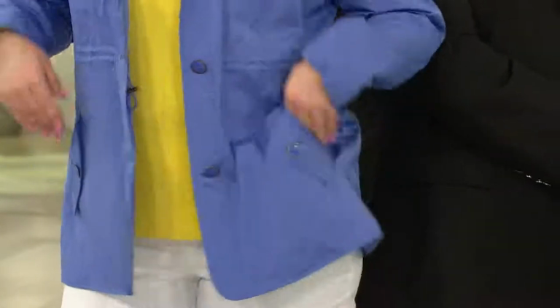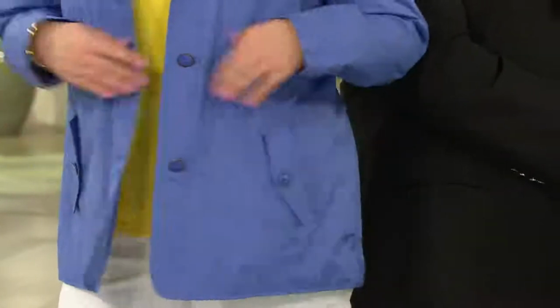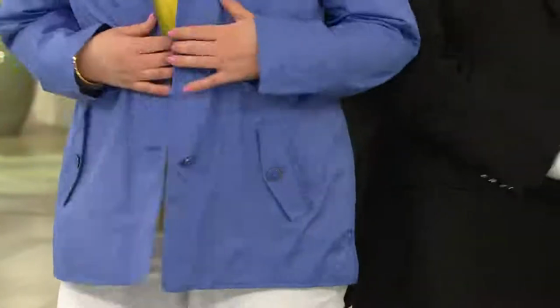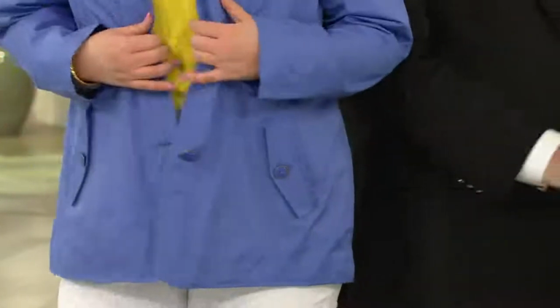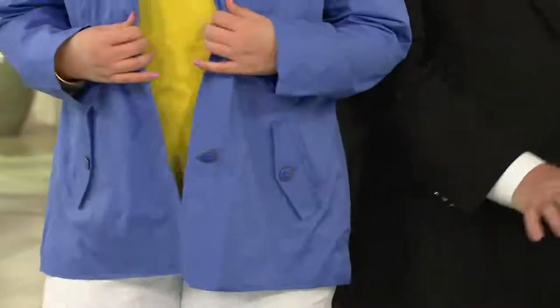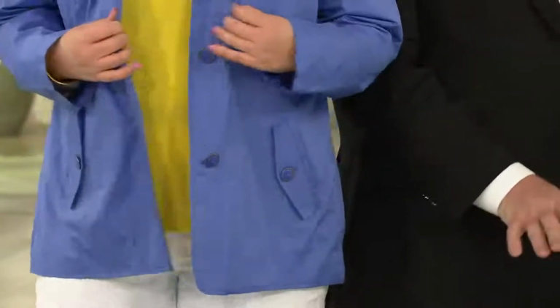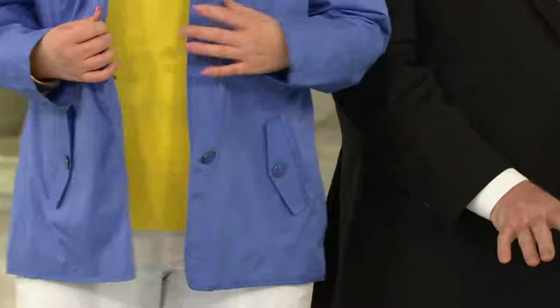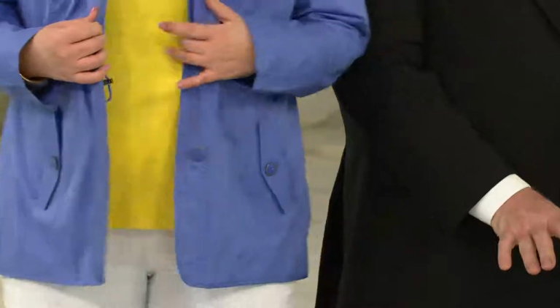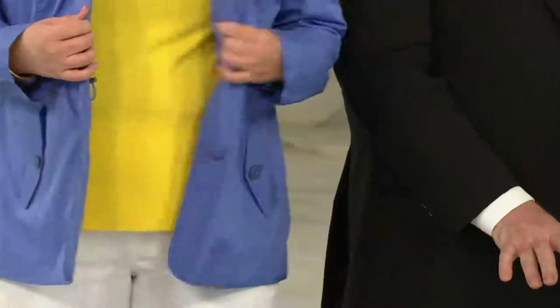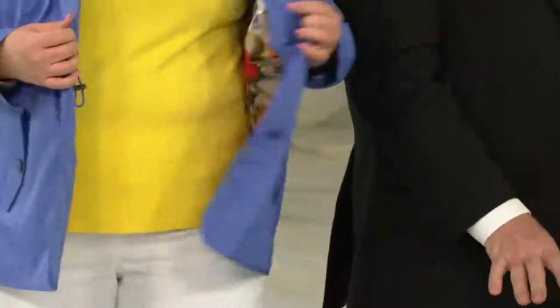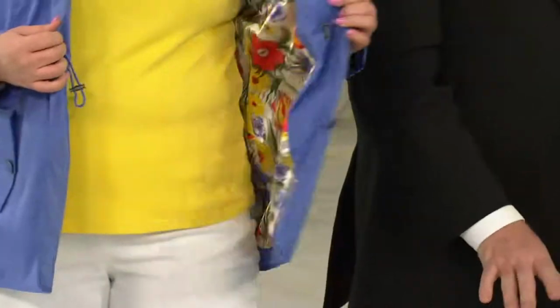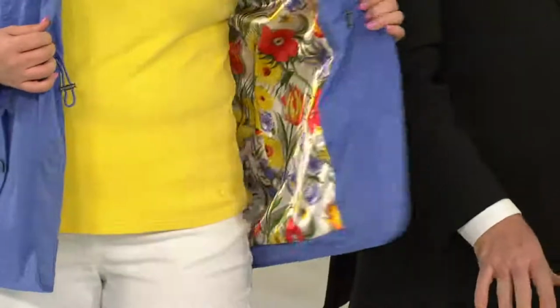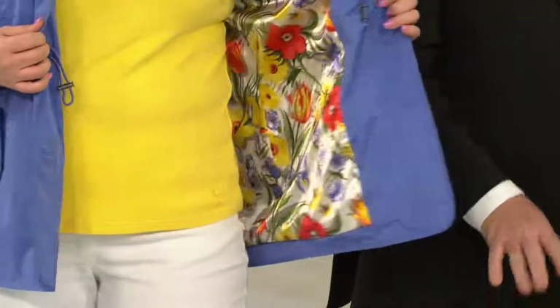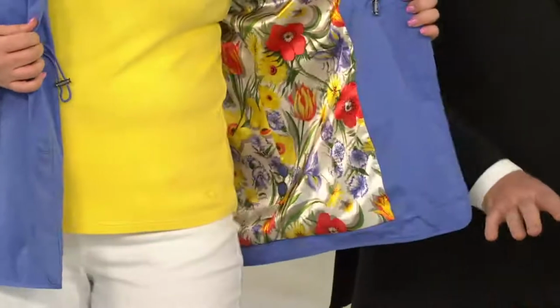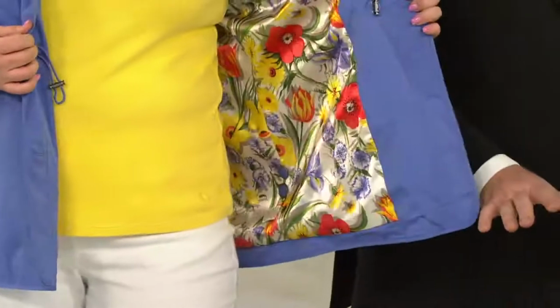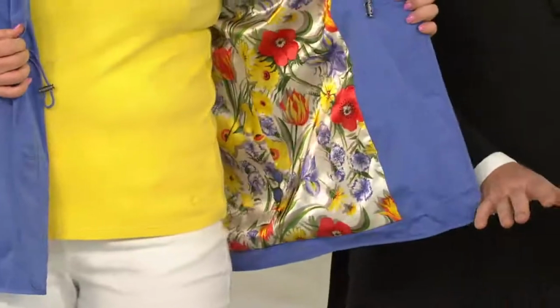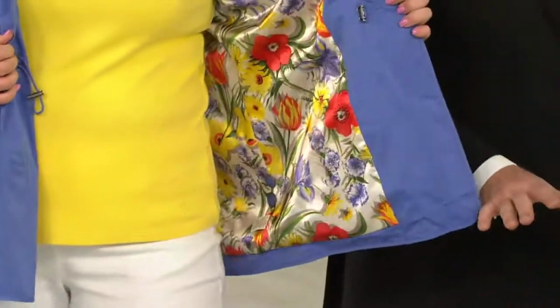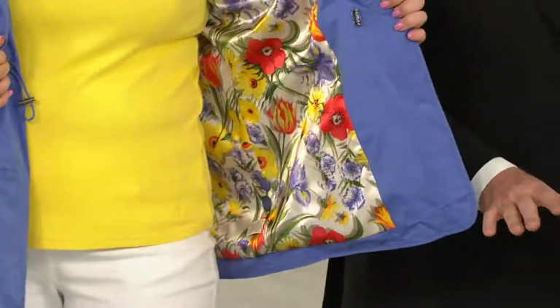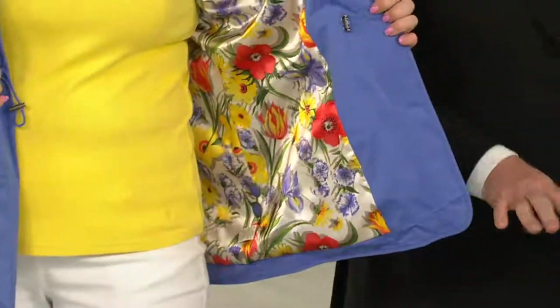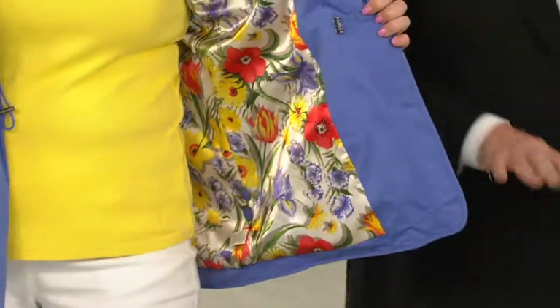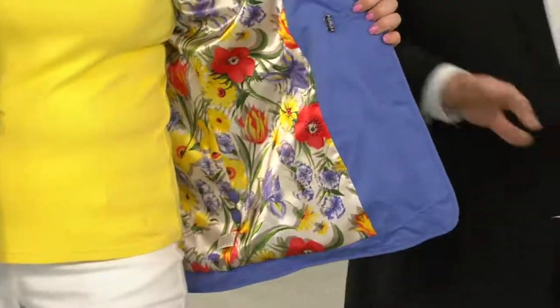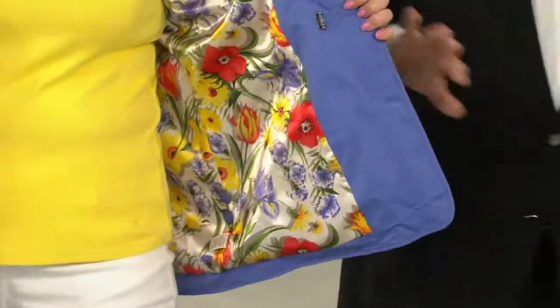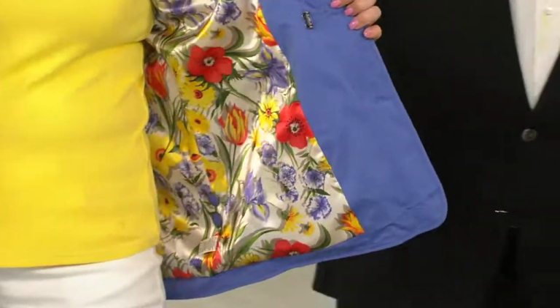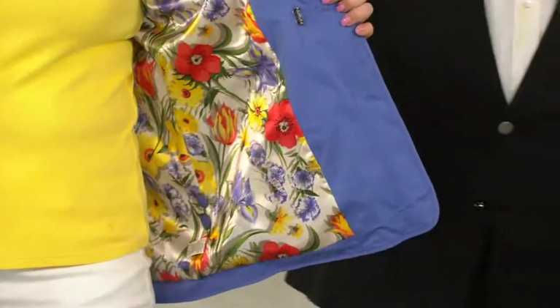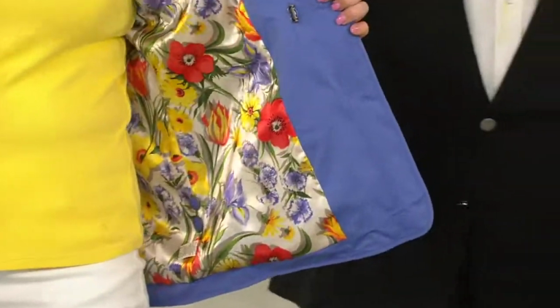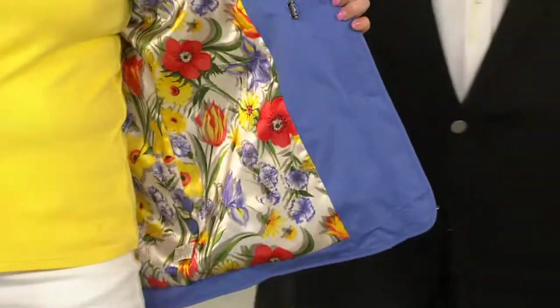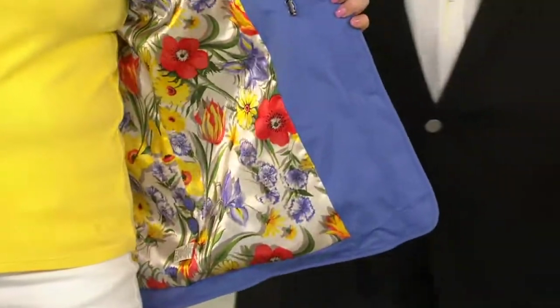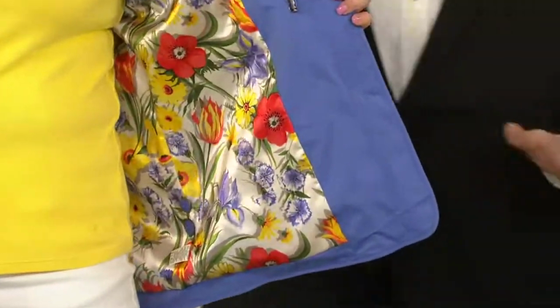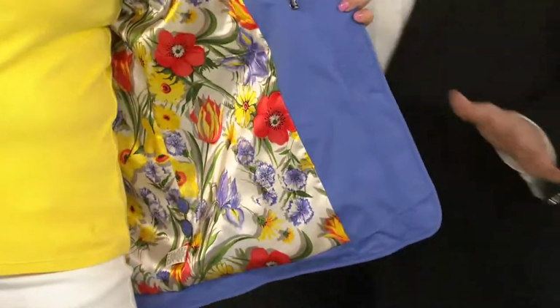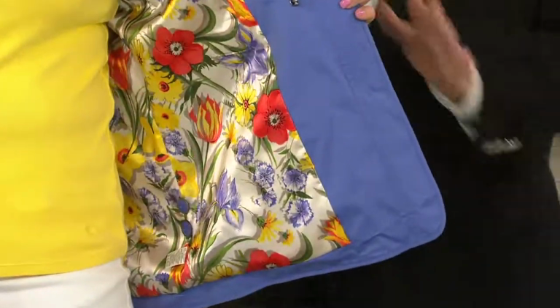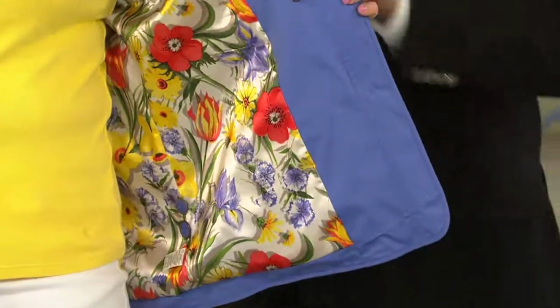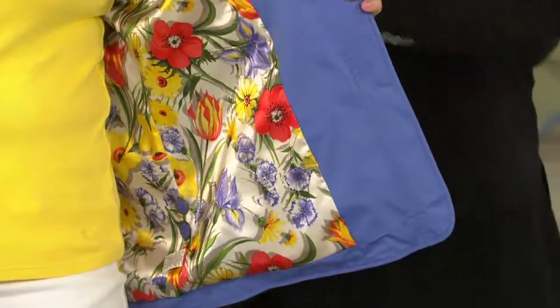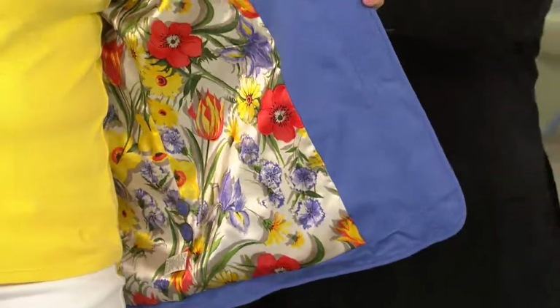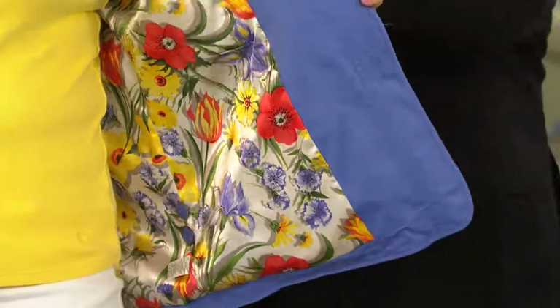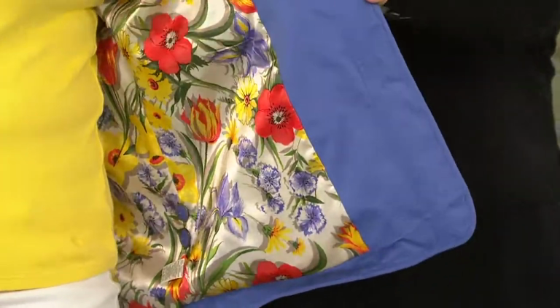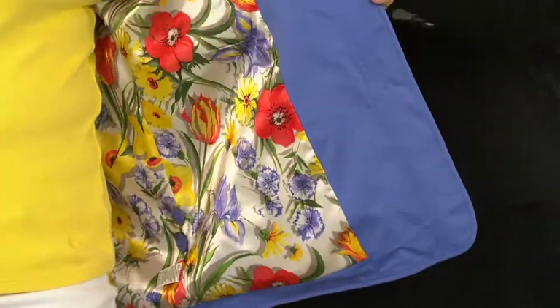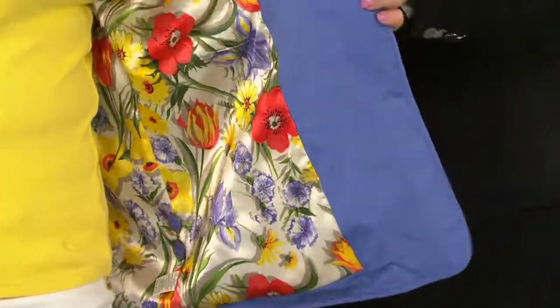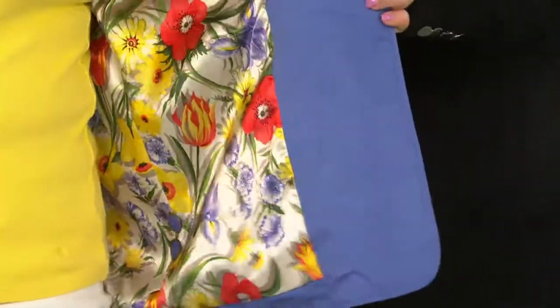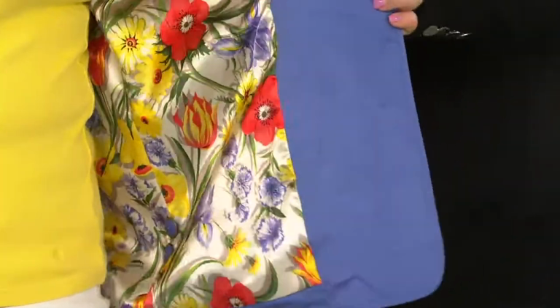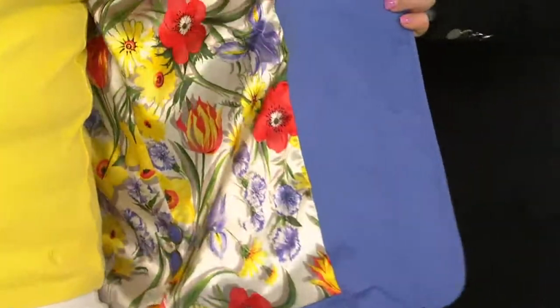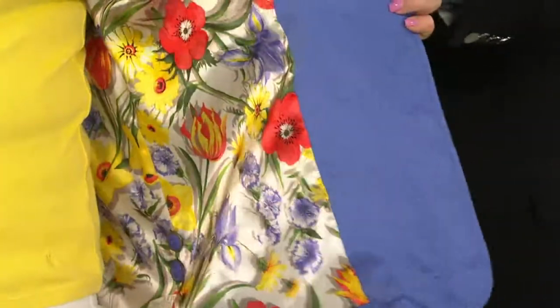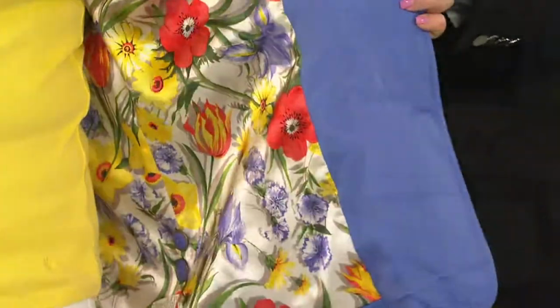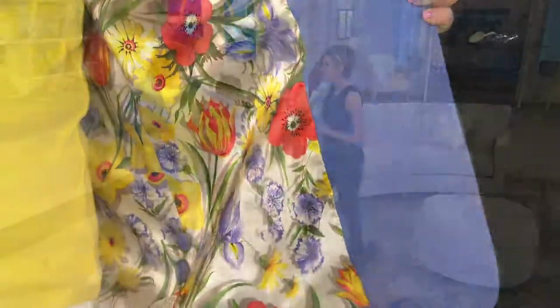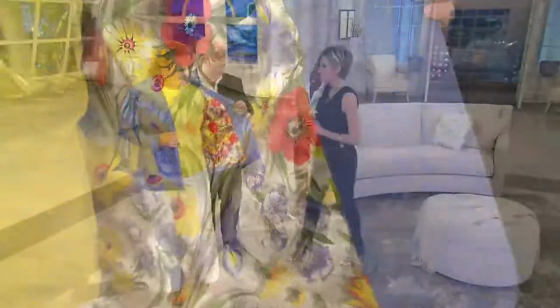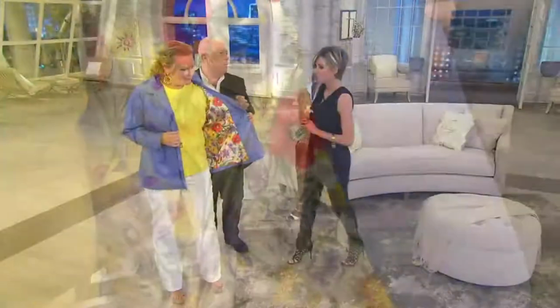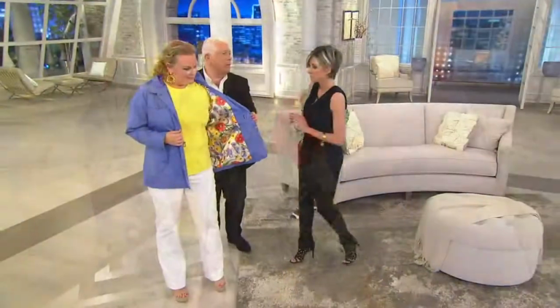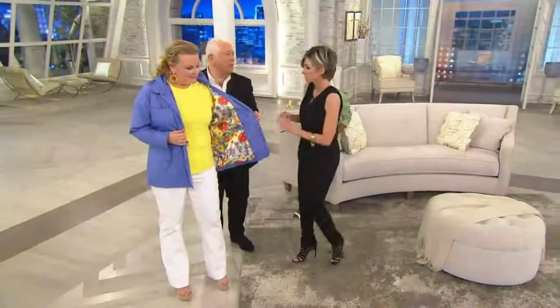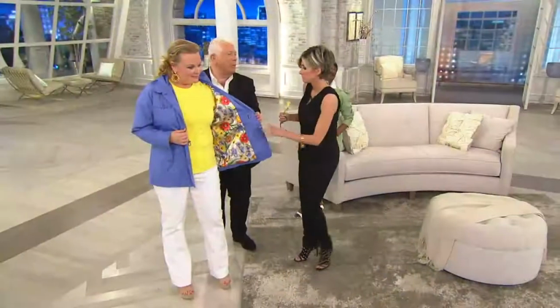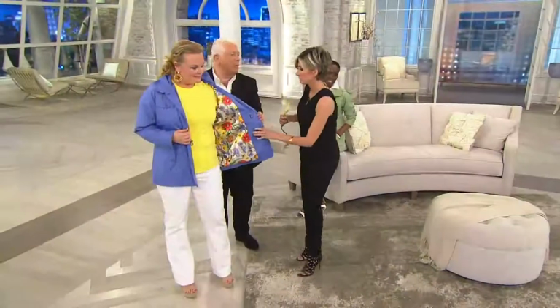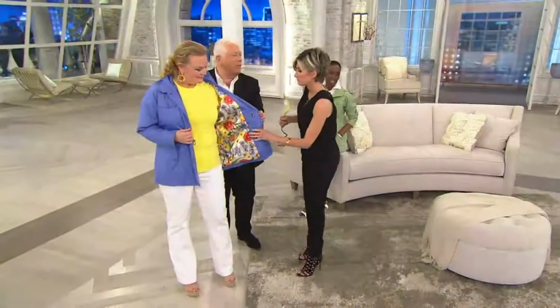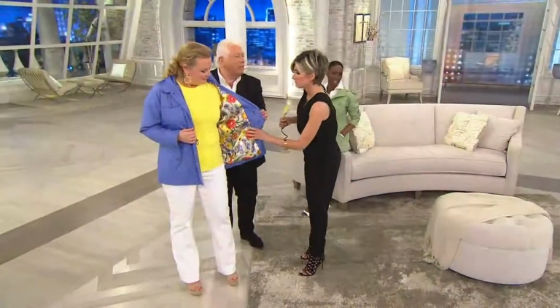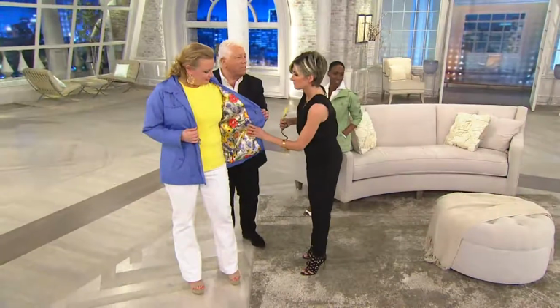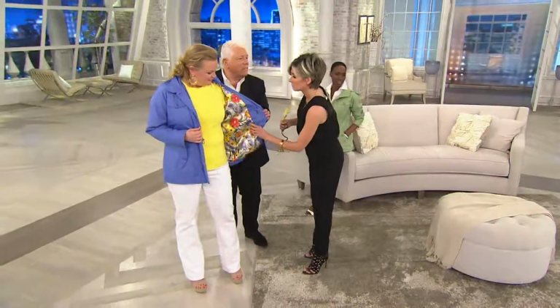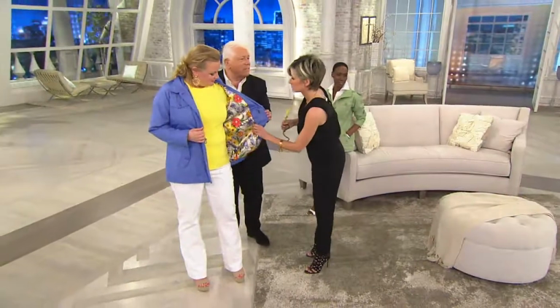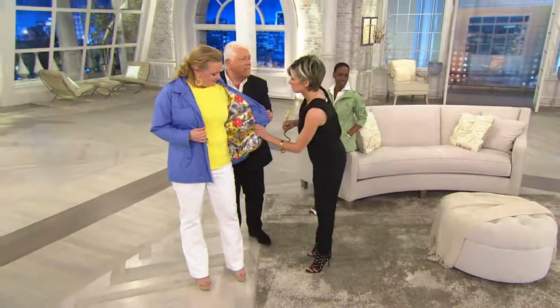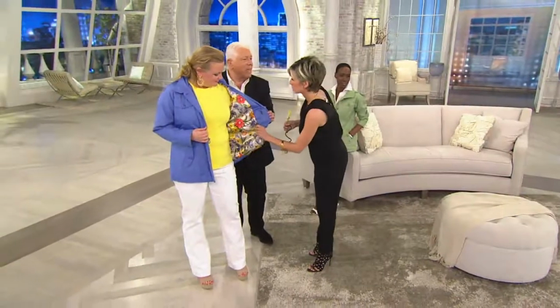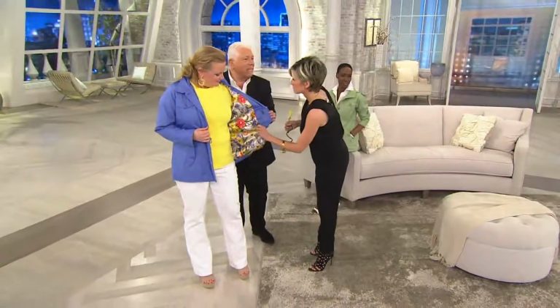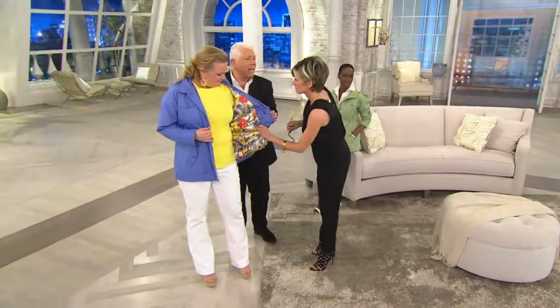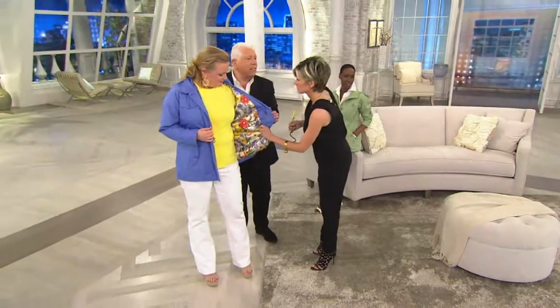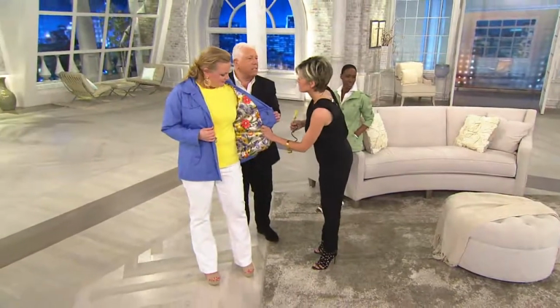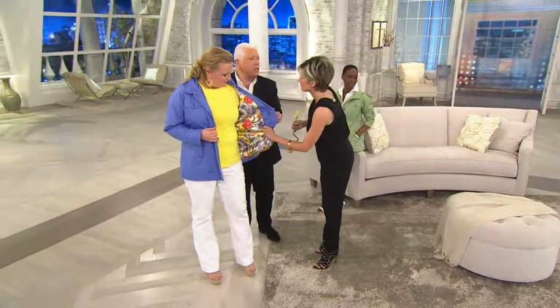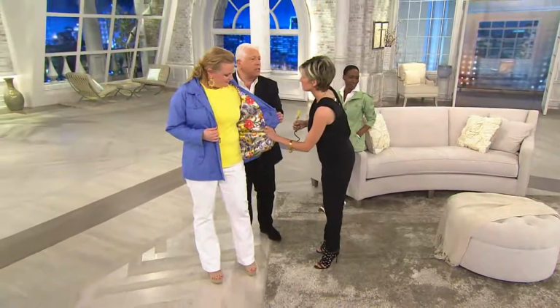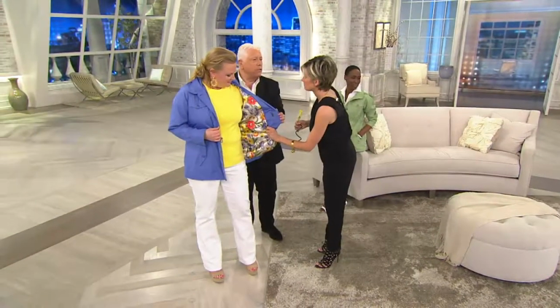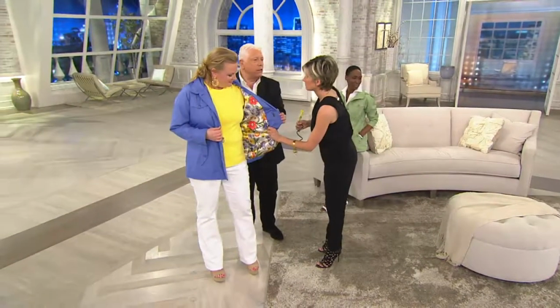Machine washable. Easy to wear. Zipper hood. Great colors, but the fabric is so unbelievable. It feels like a silk finish.